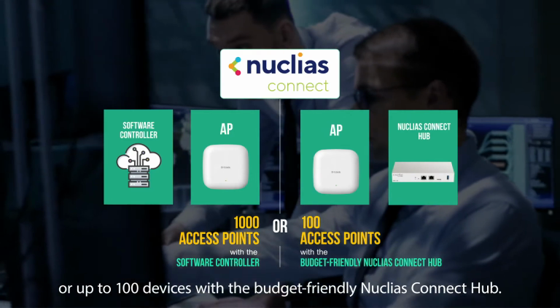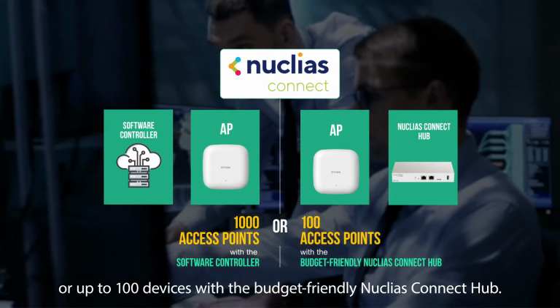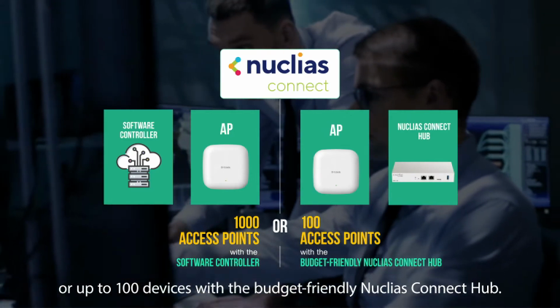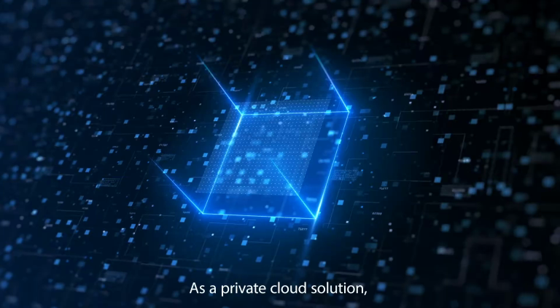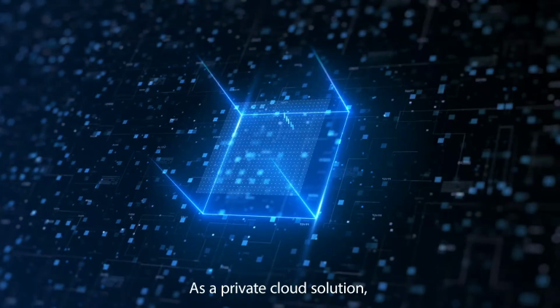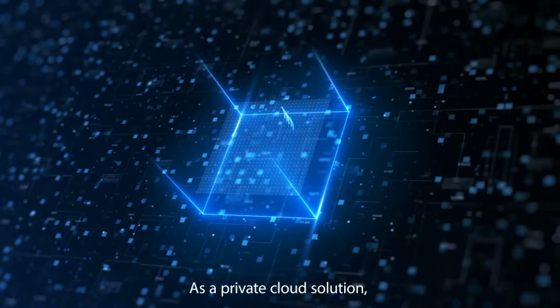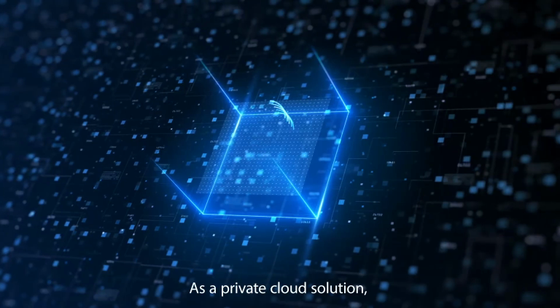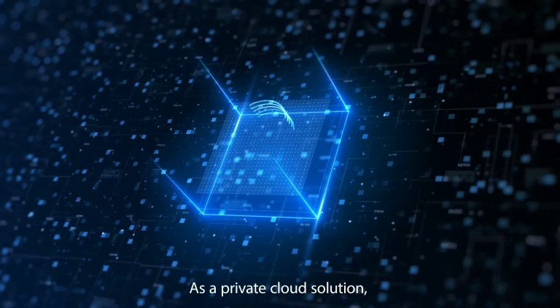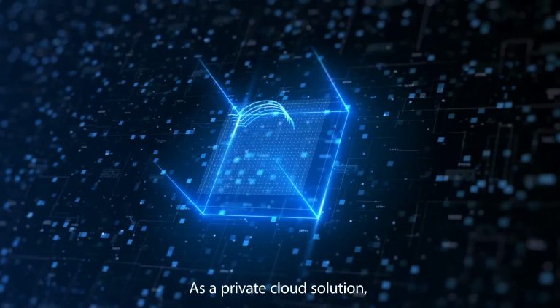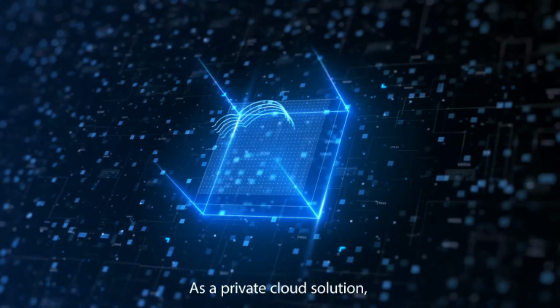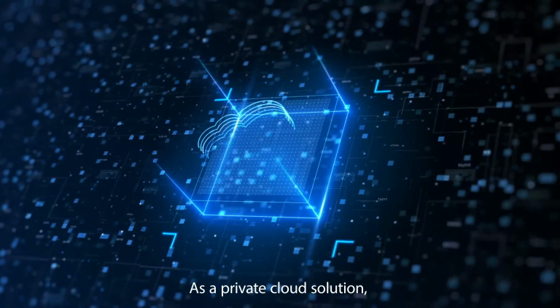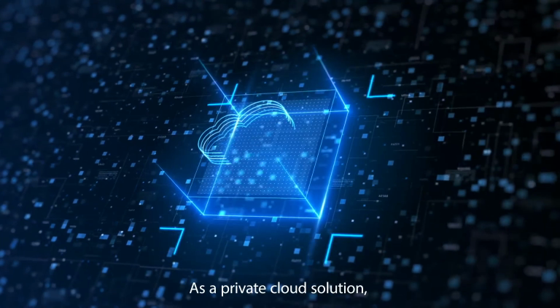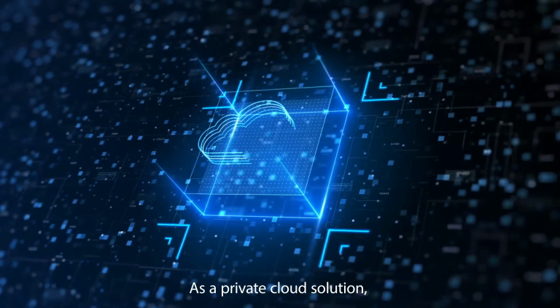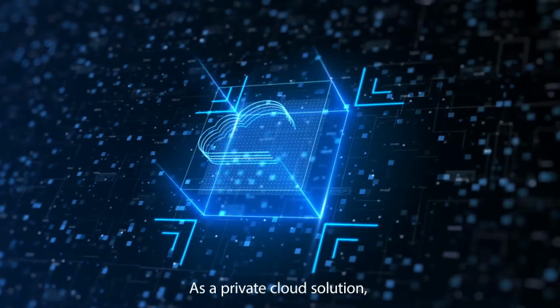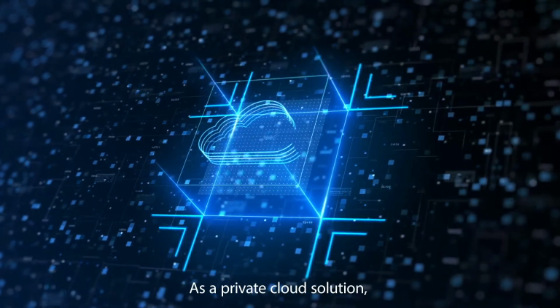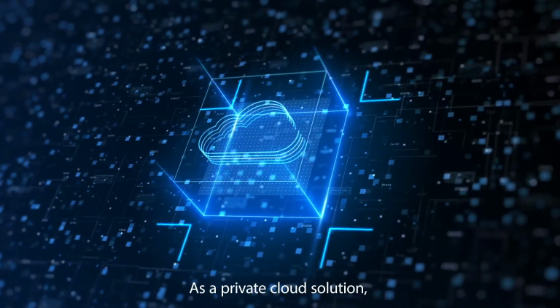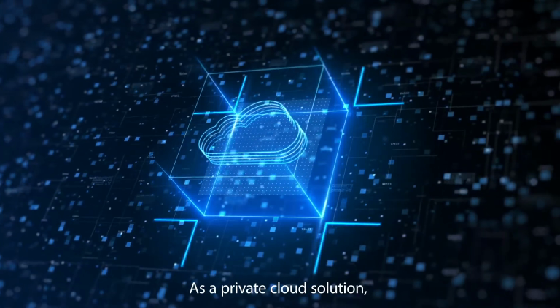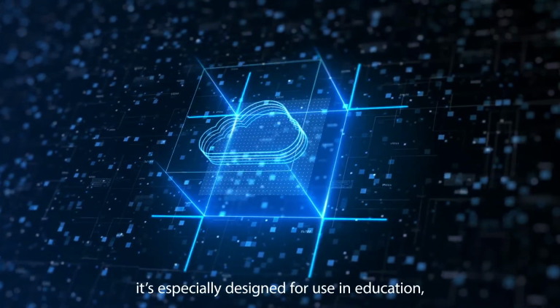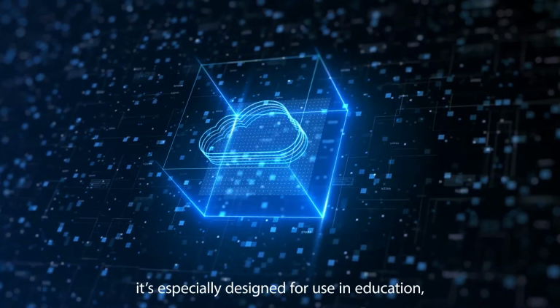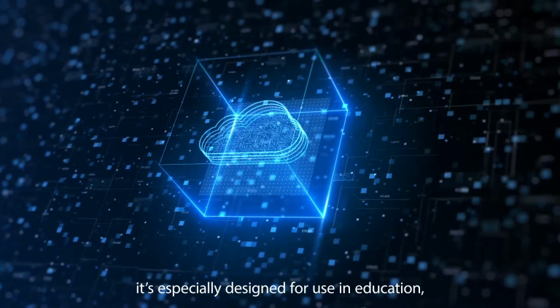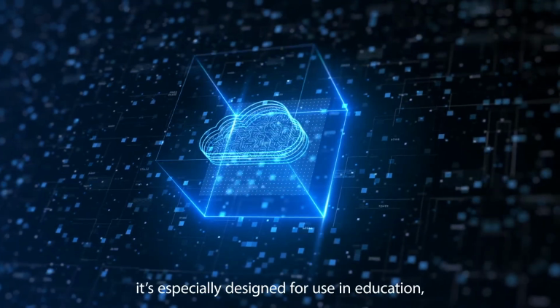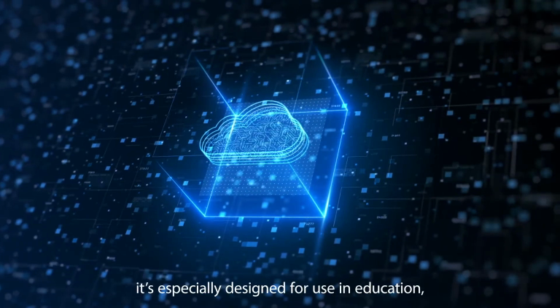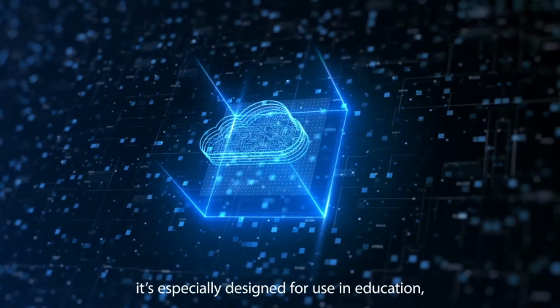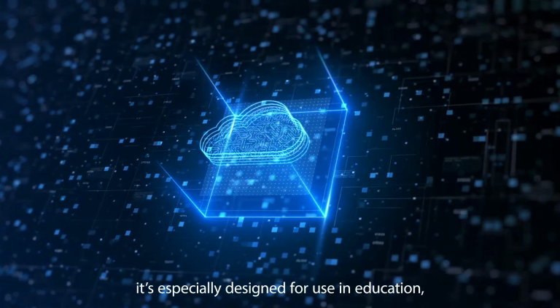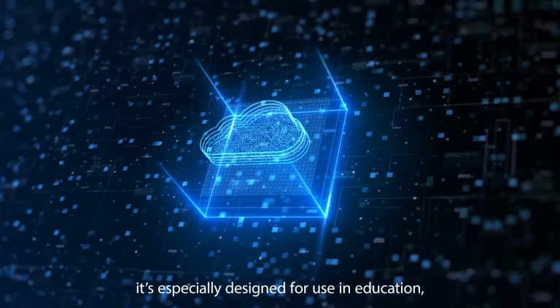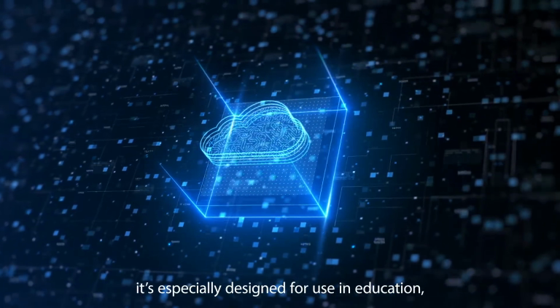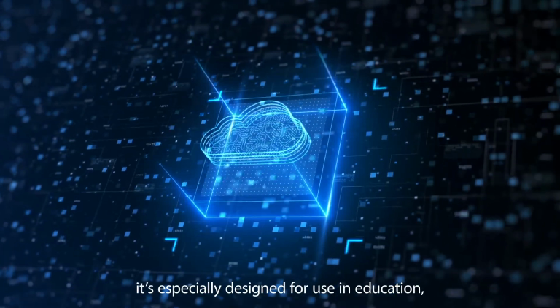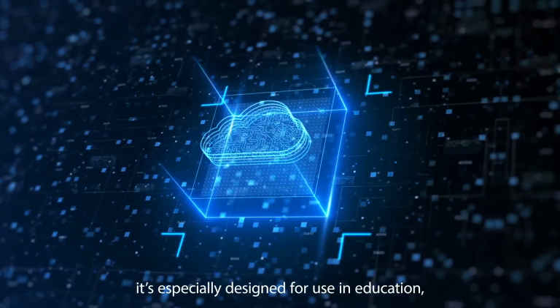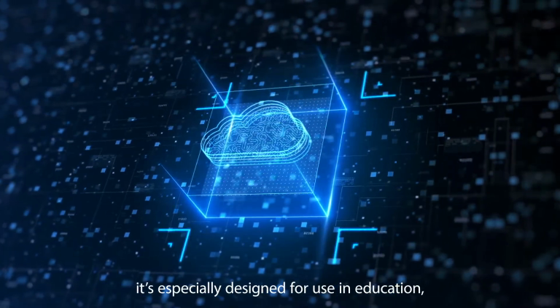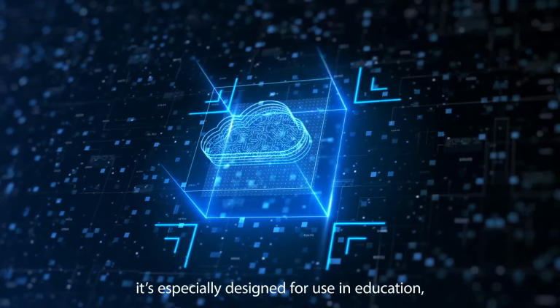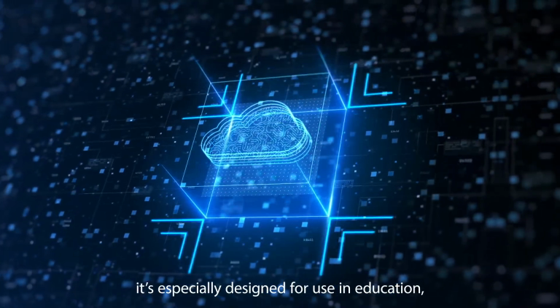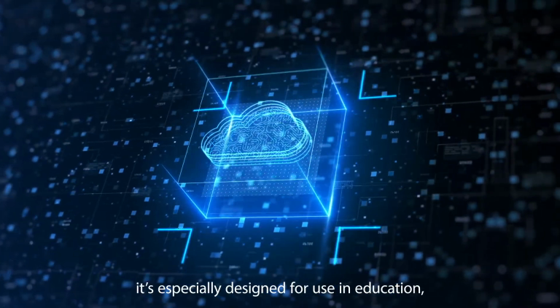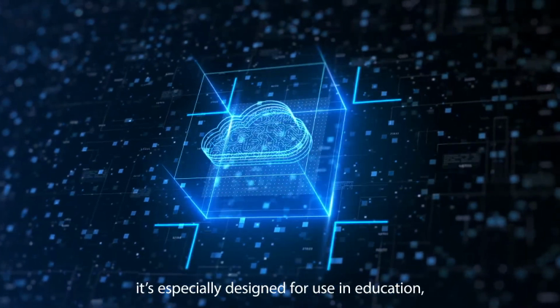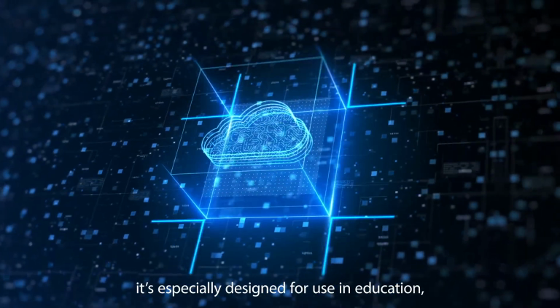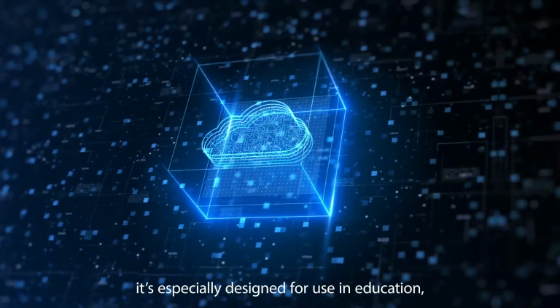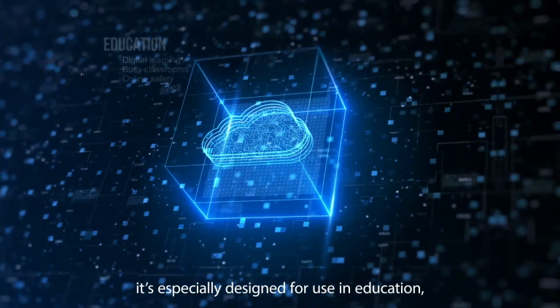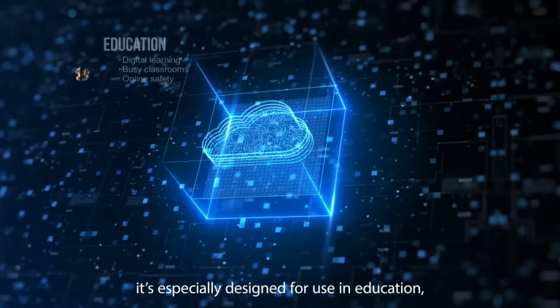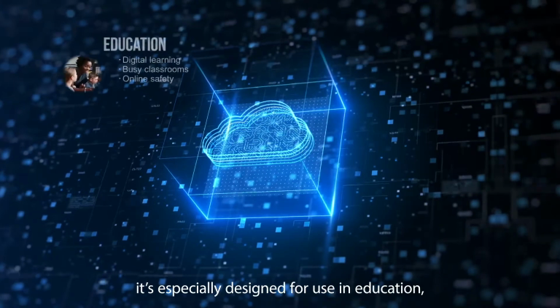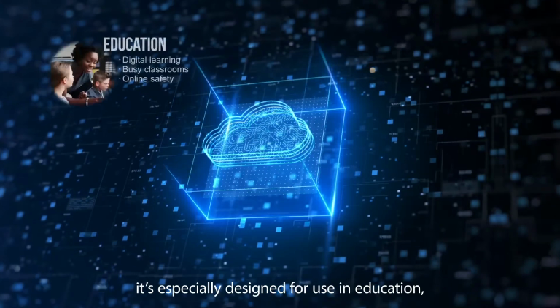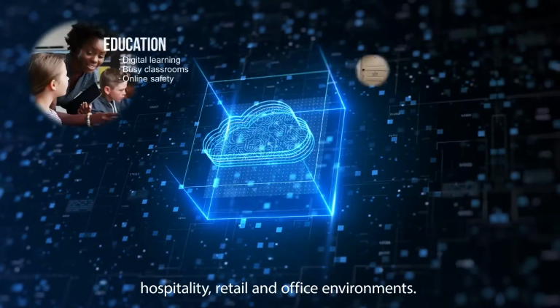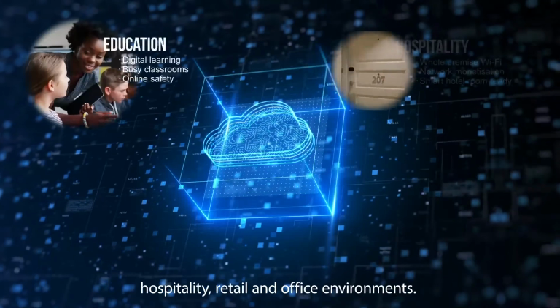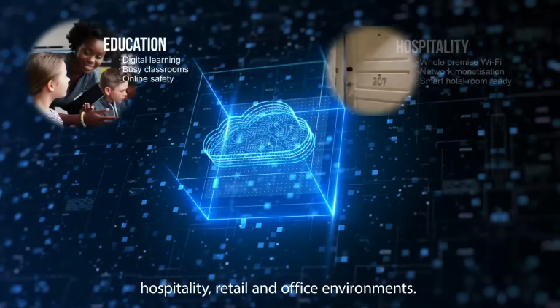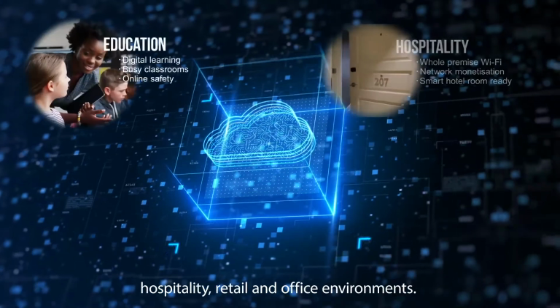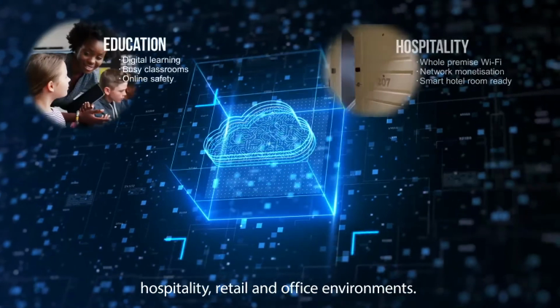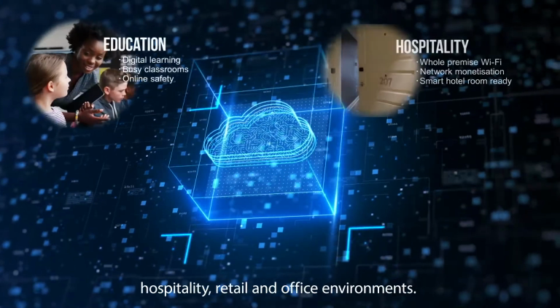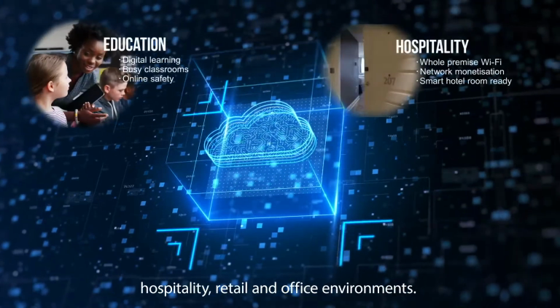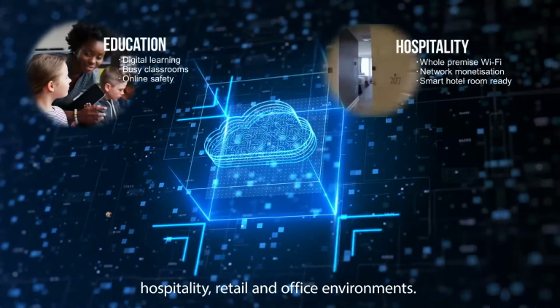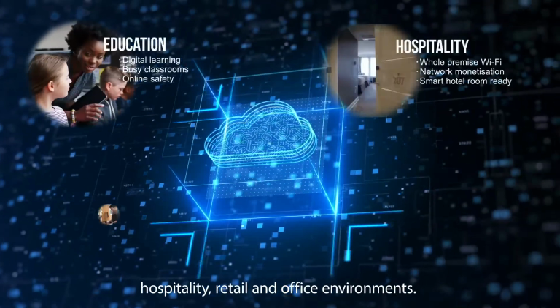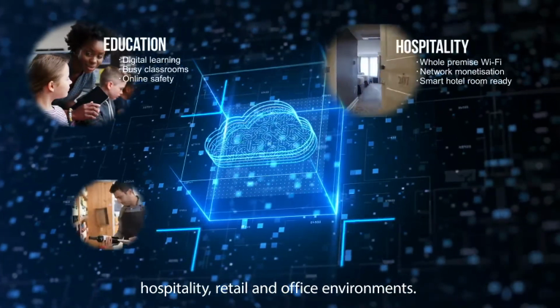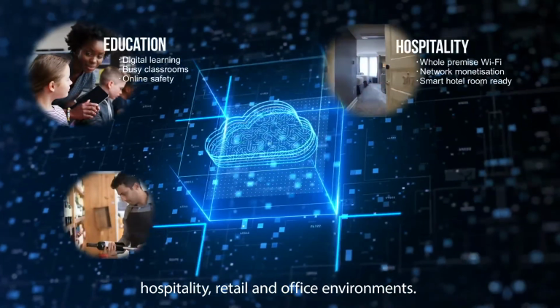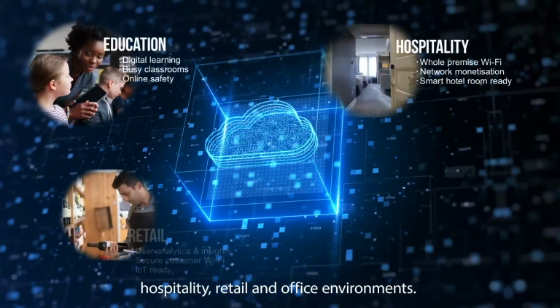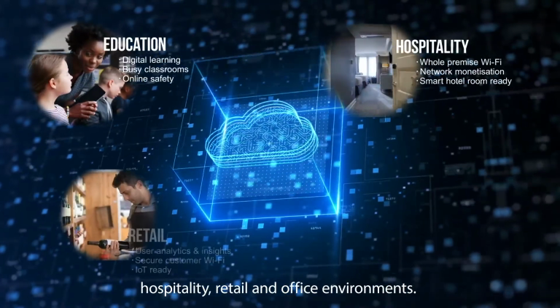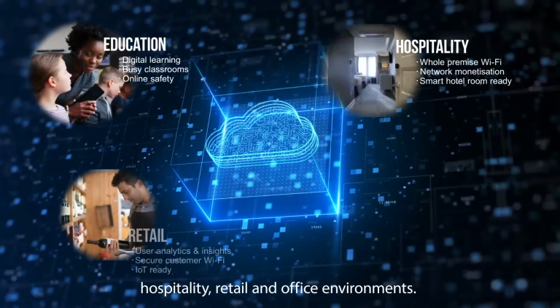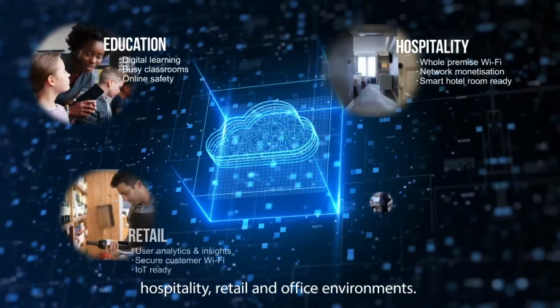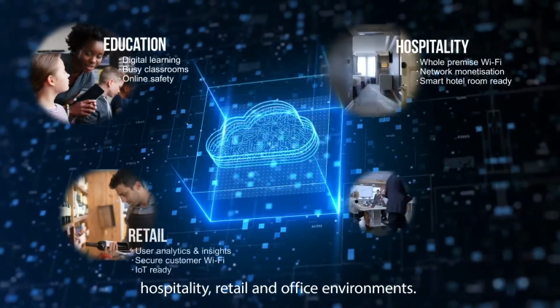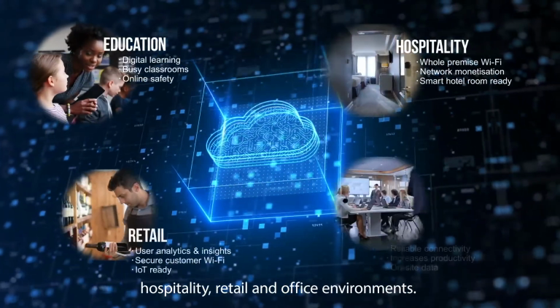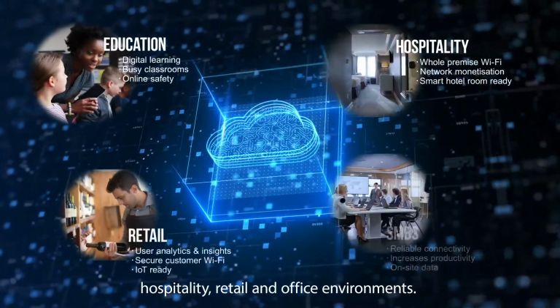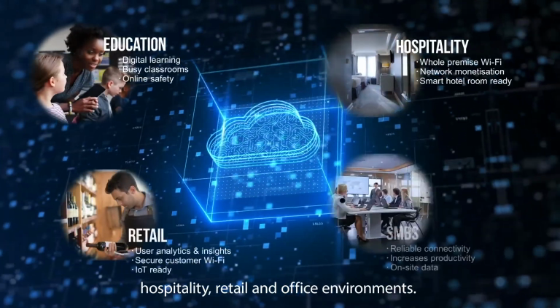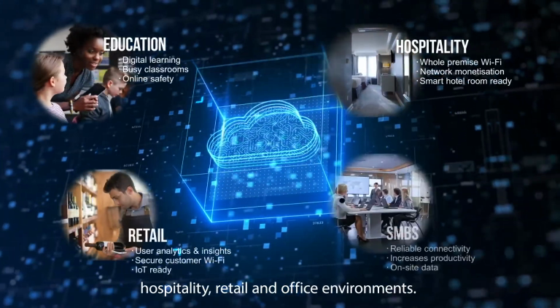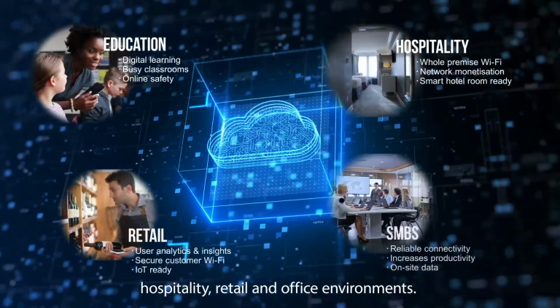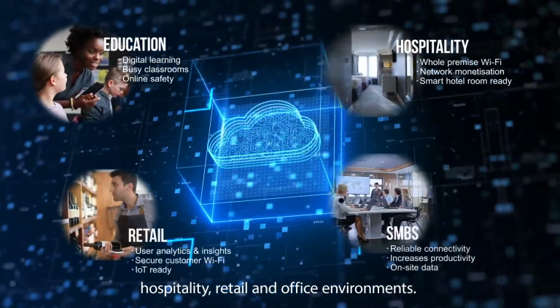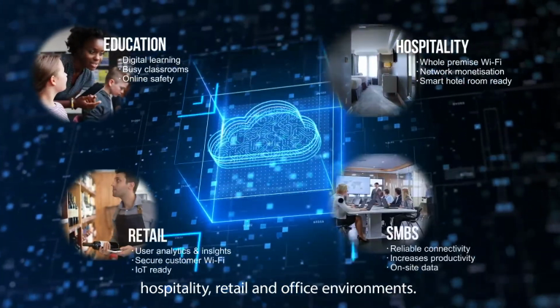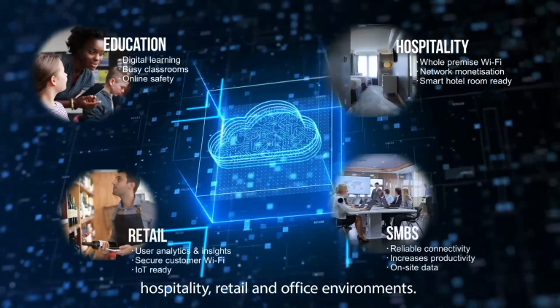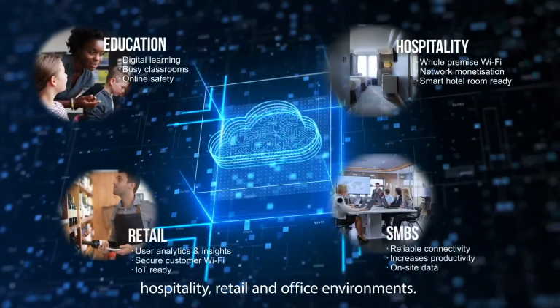As a private cloud solution, it's especially designed for use in education, hospitality, retail, and office environments.